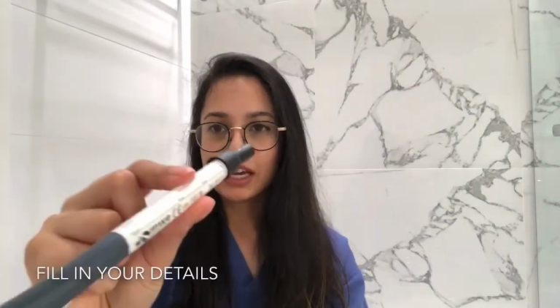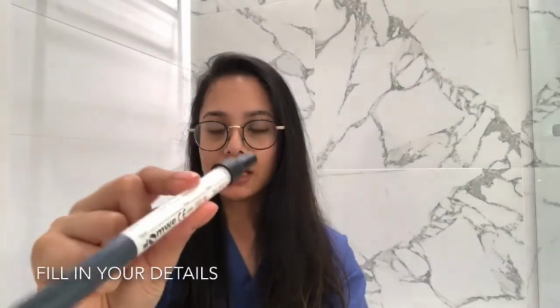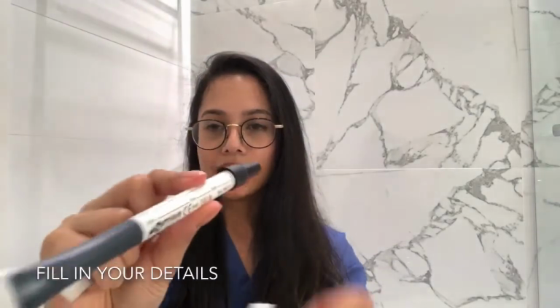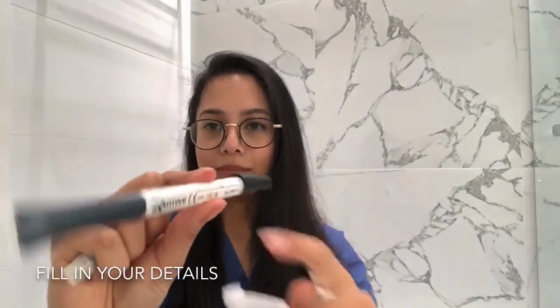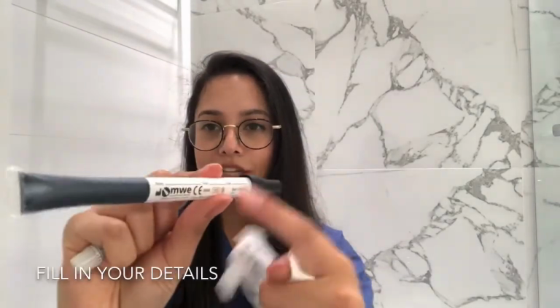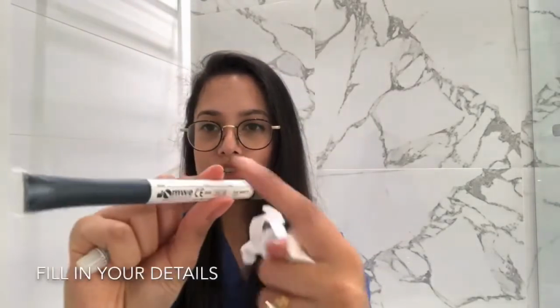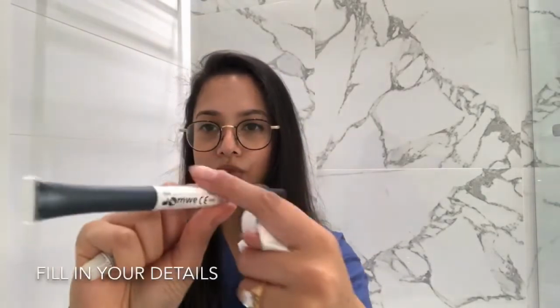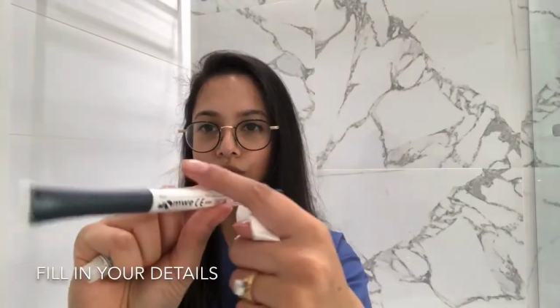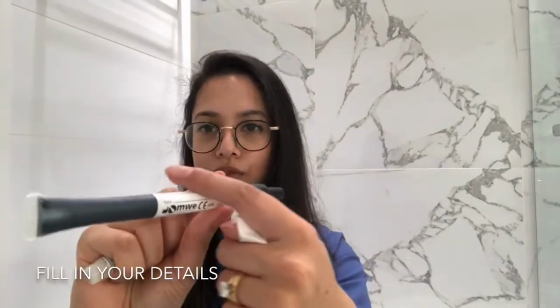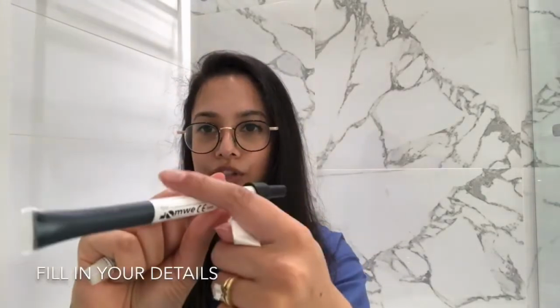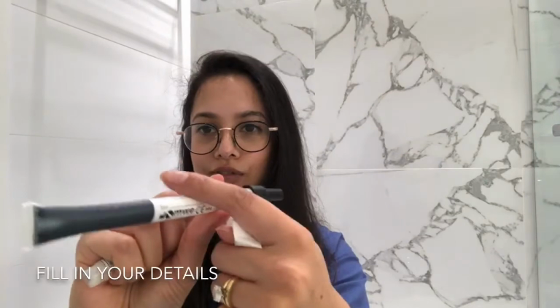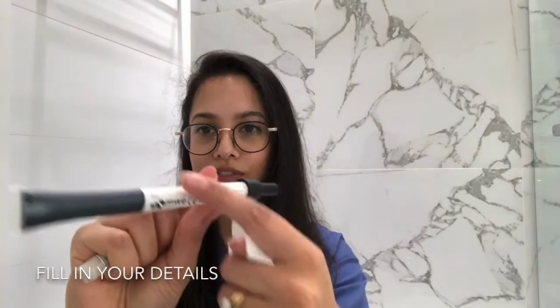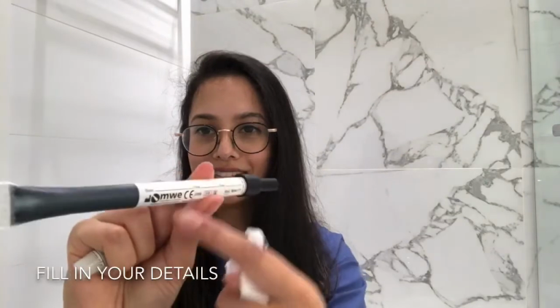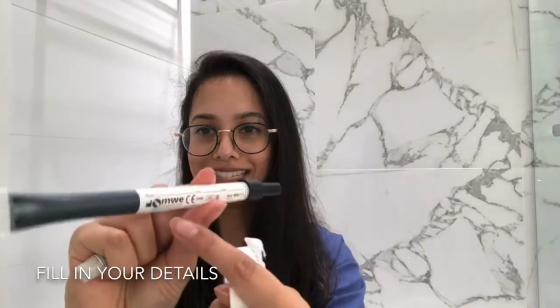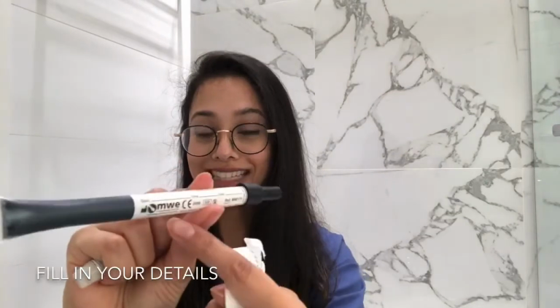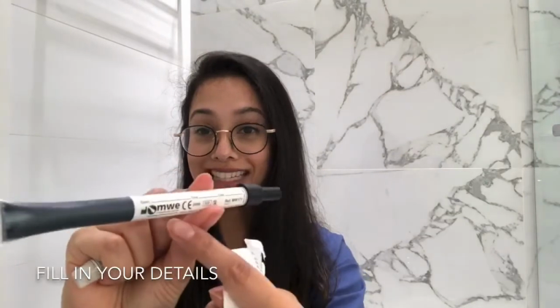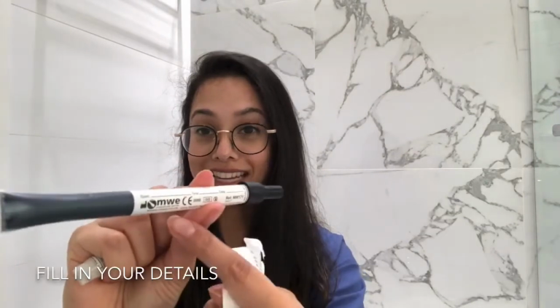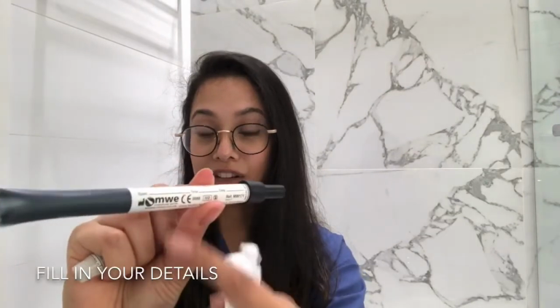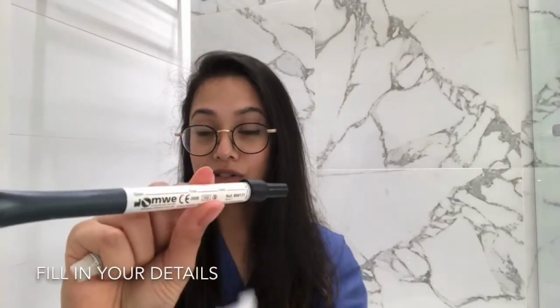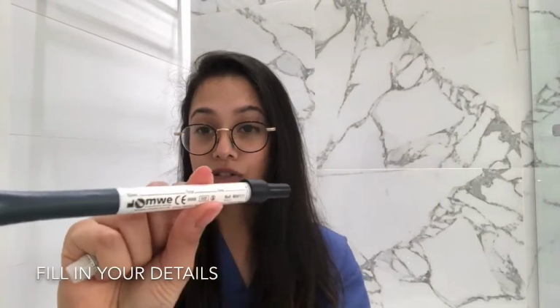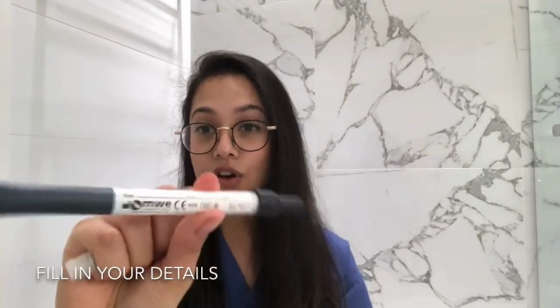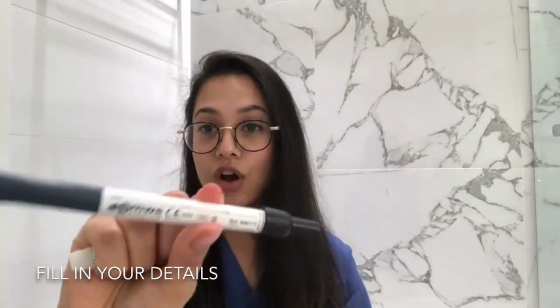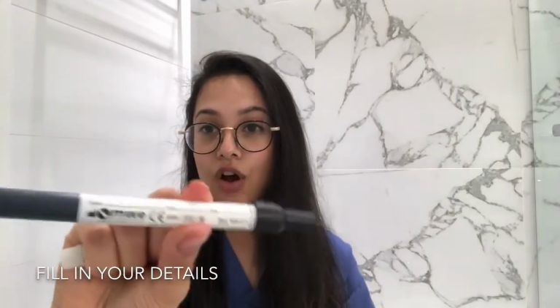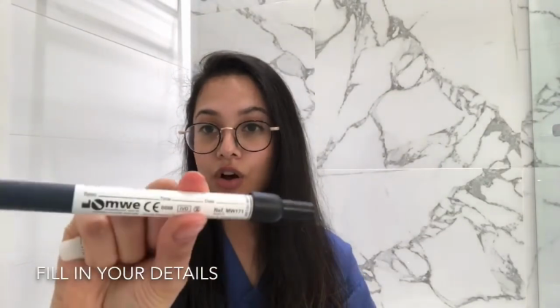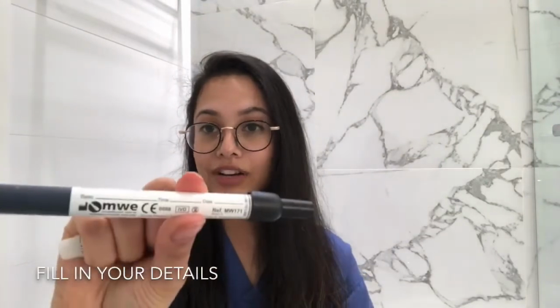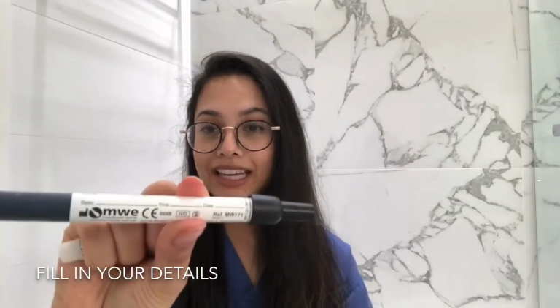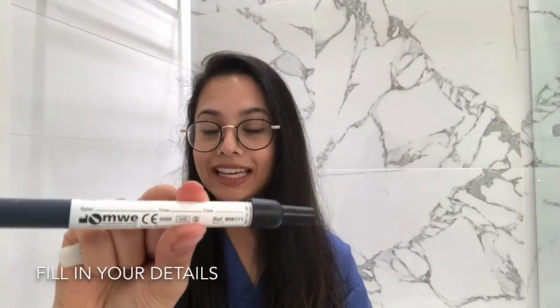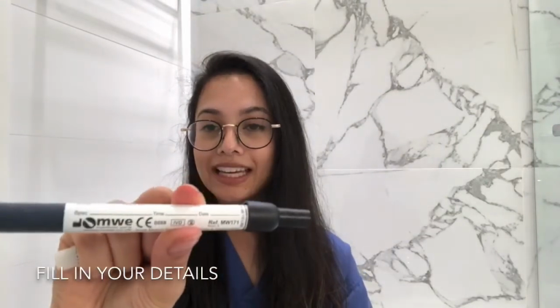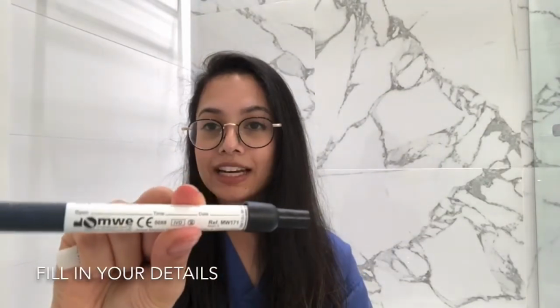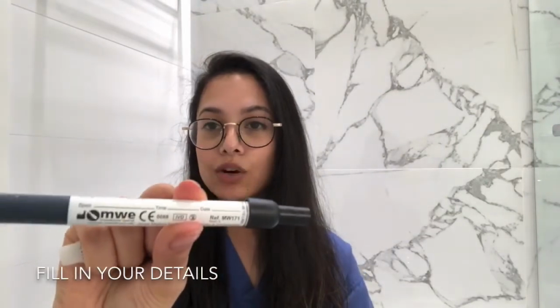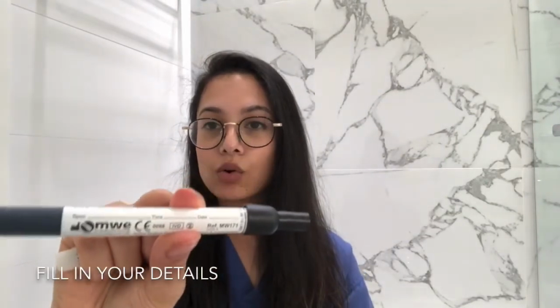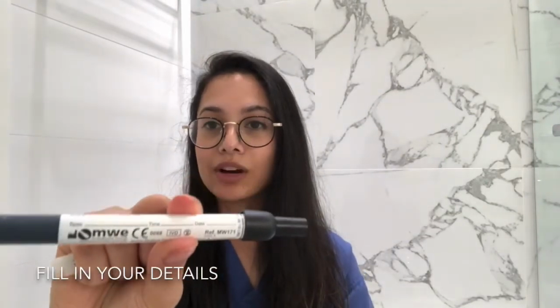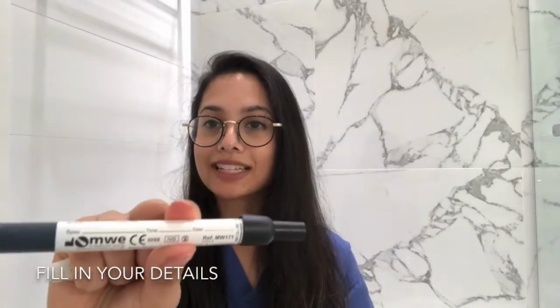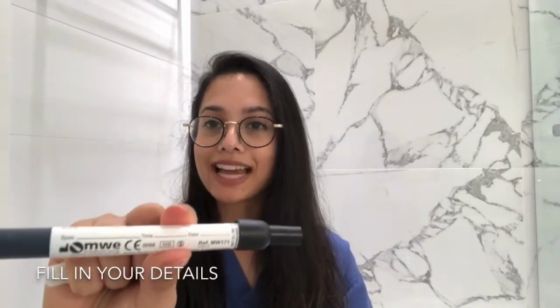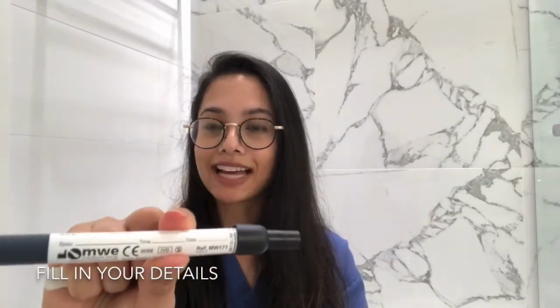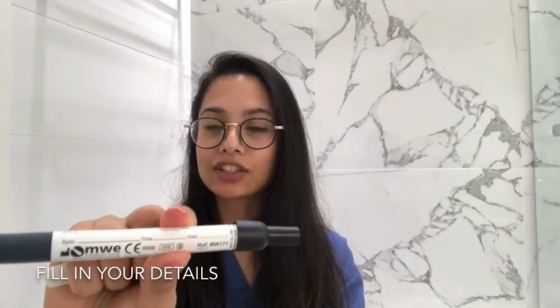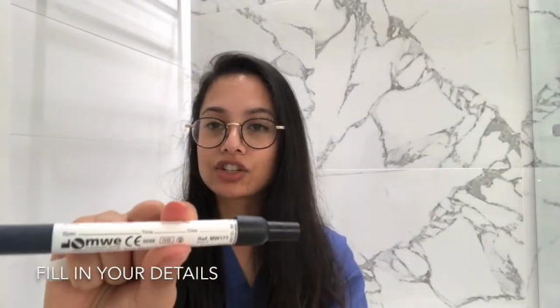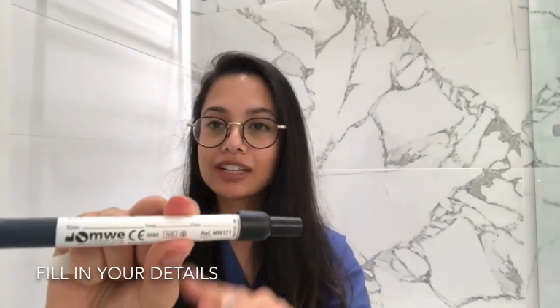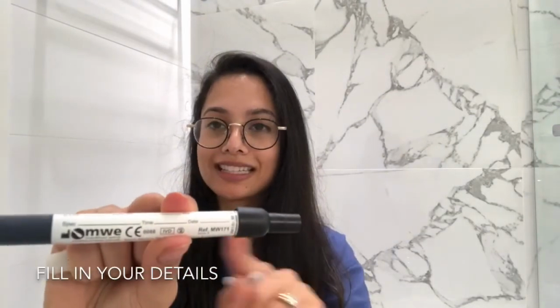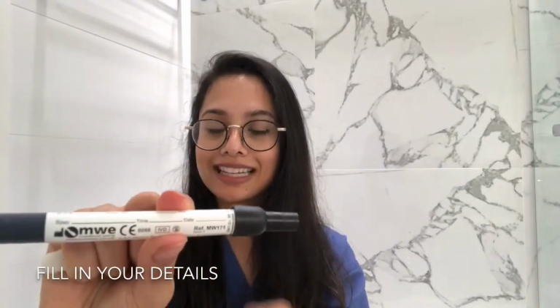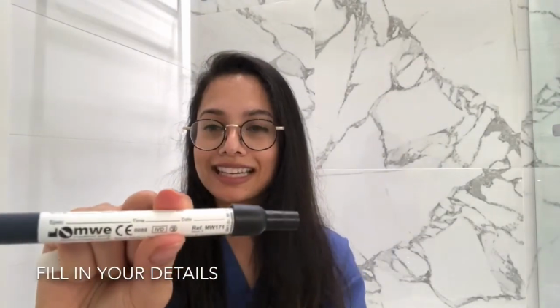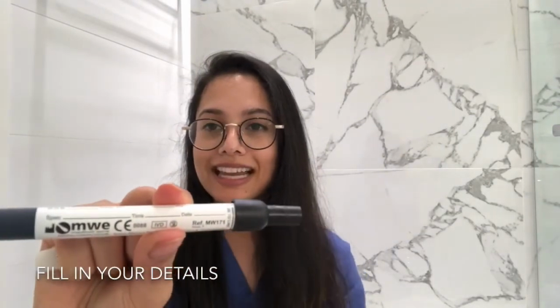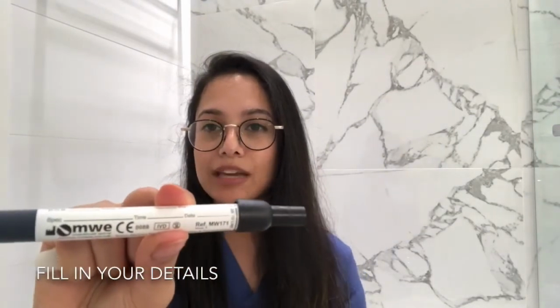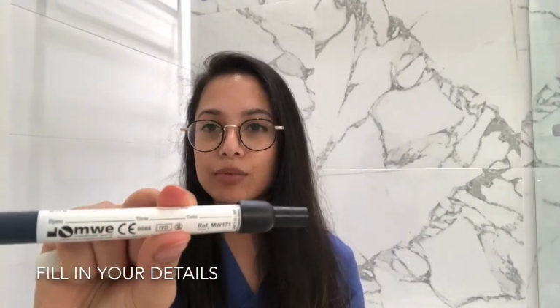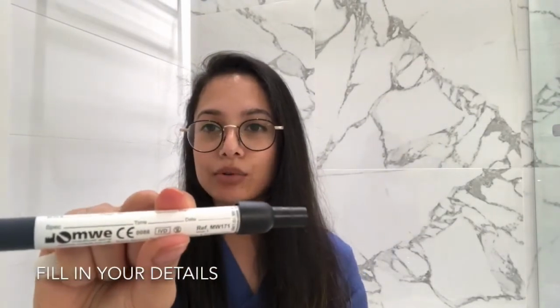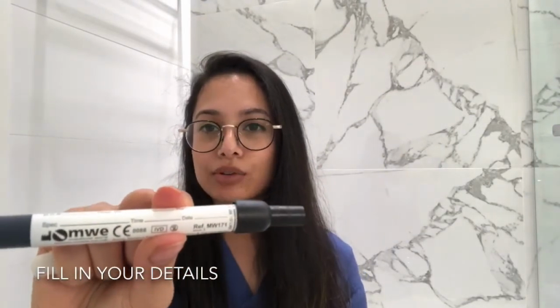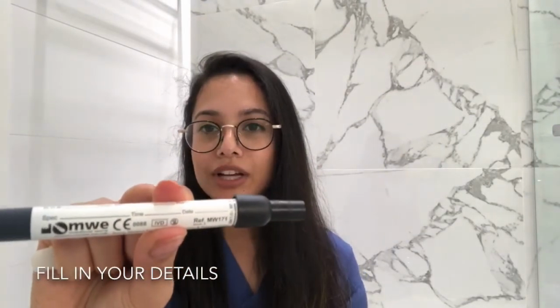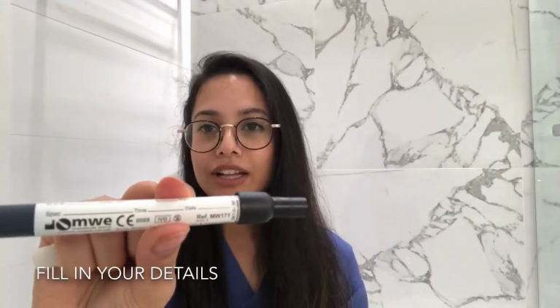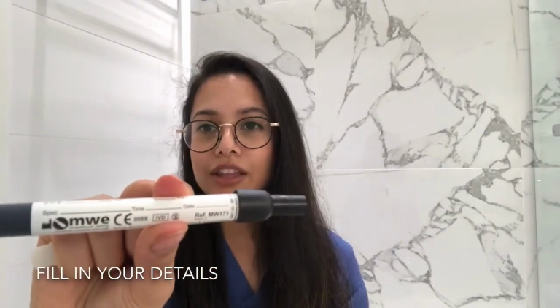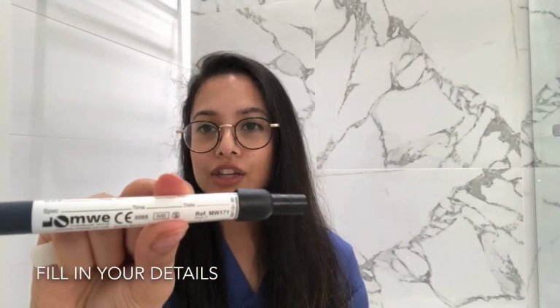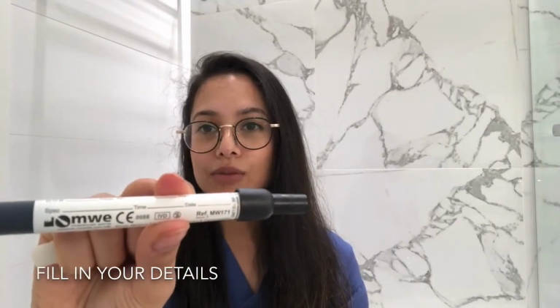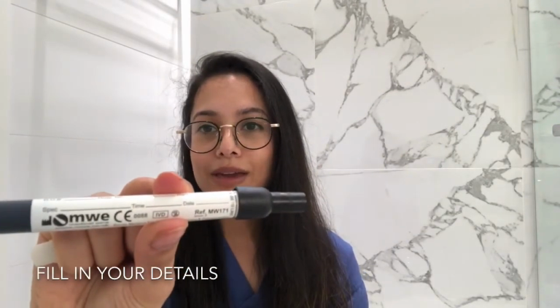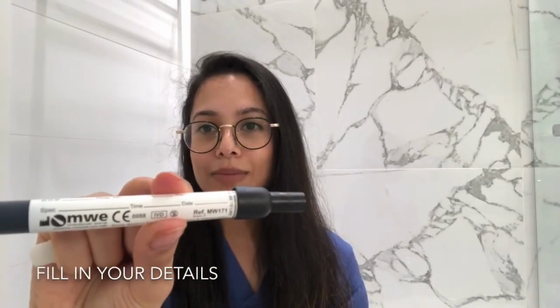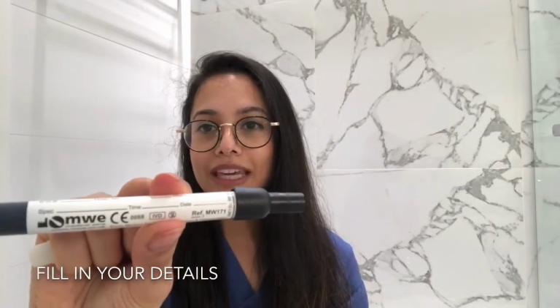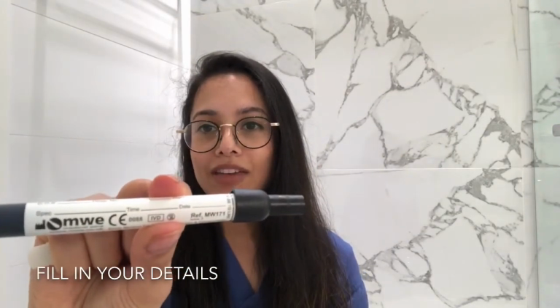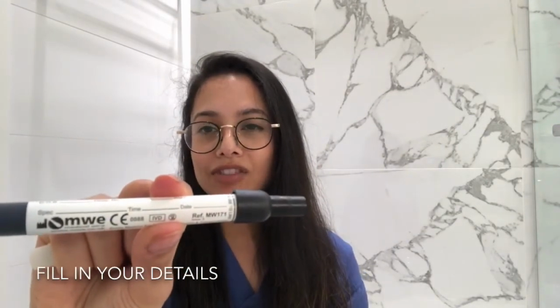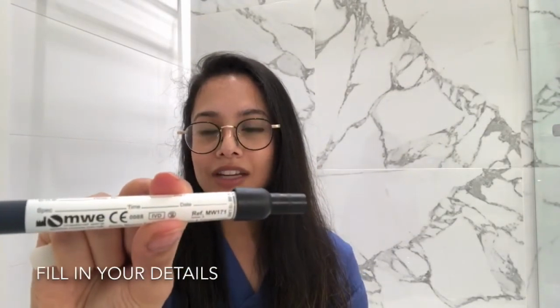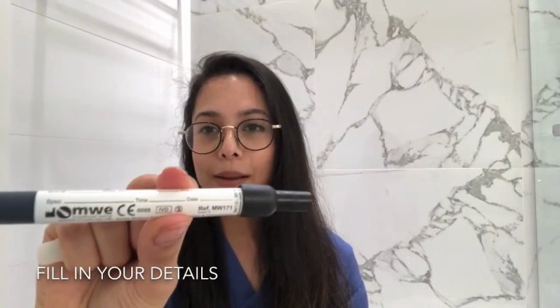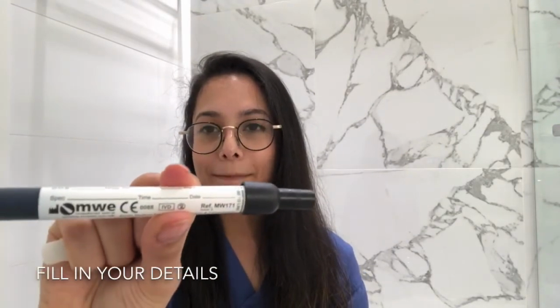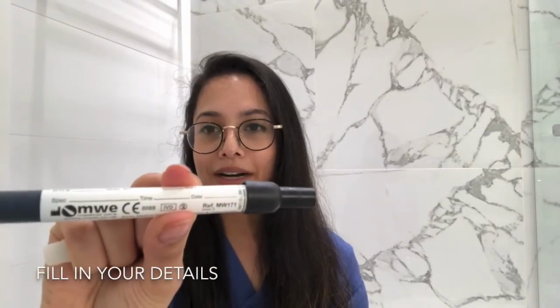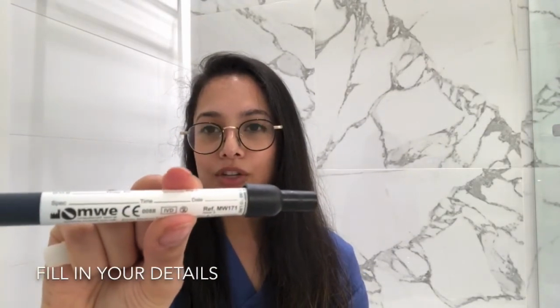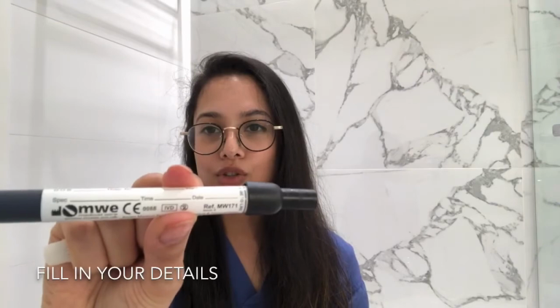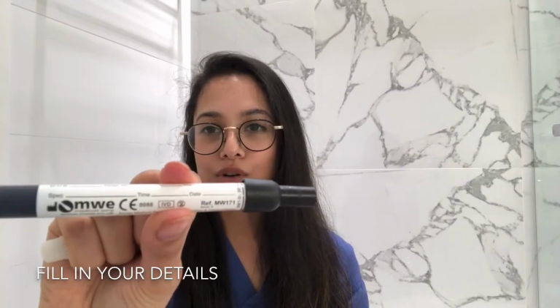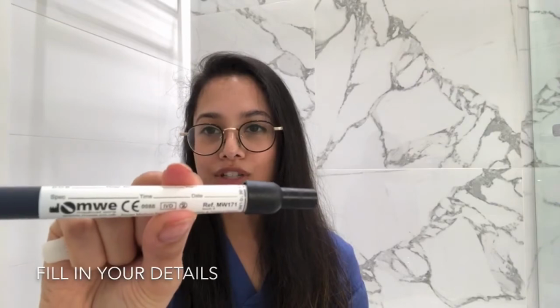Make sure you fill in the details on here, or attach a sticky label that you may be given by your doctor.